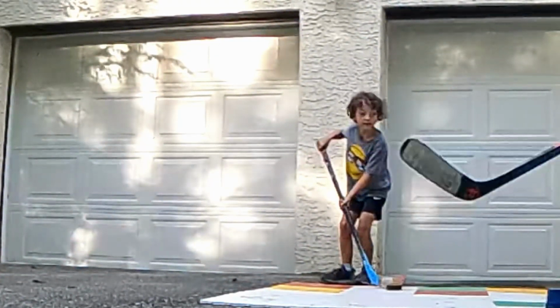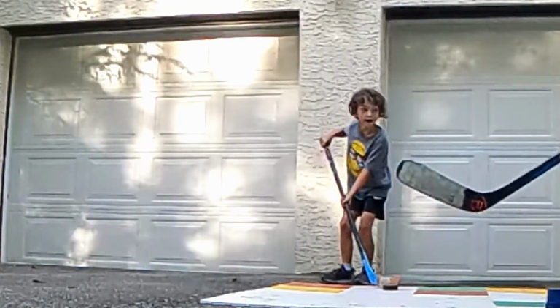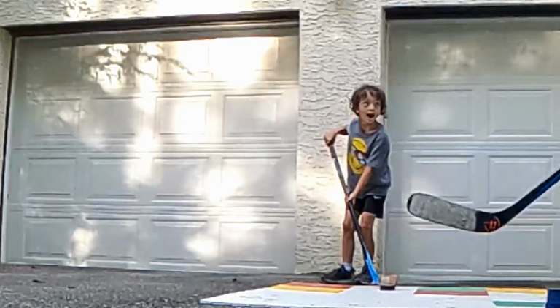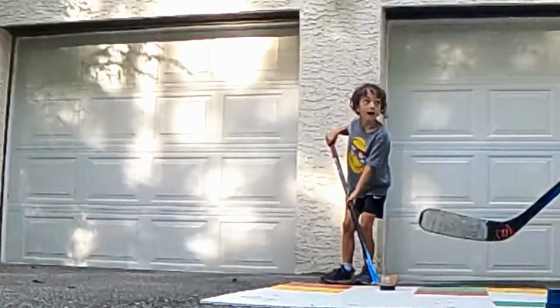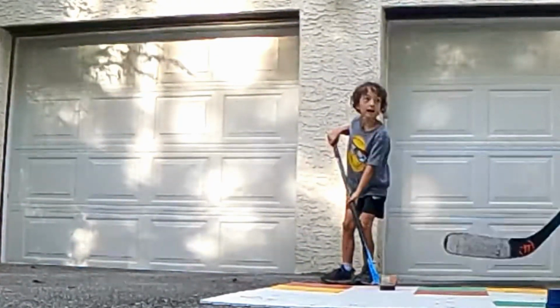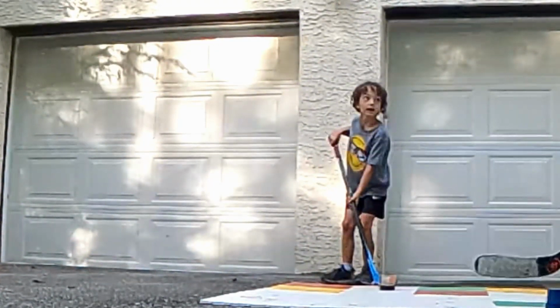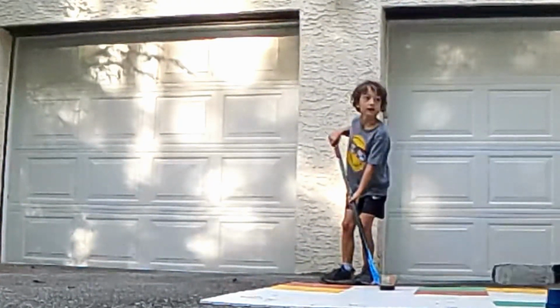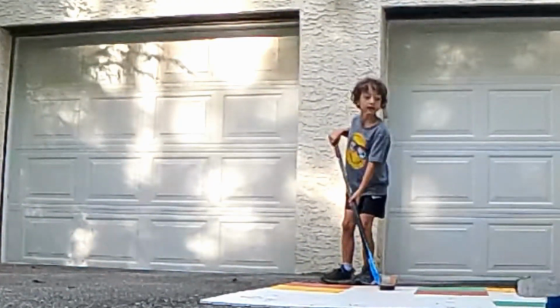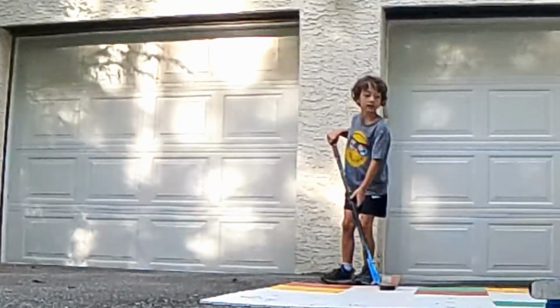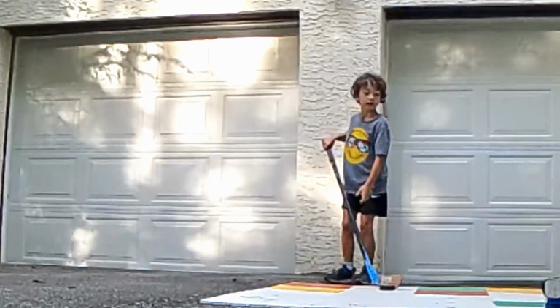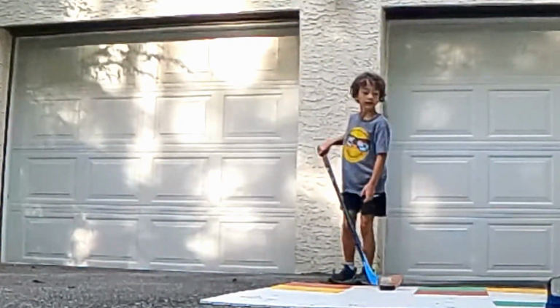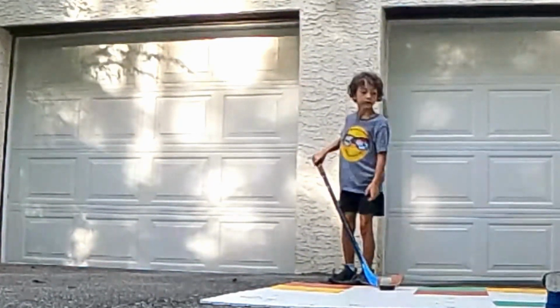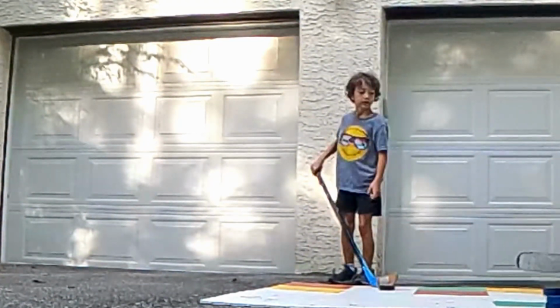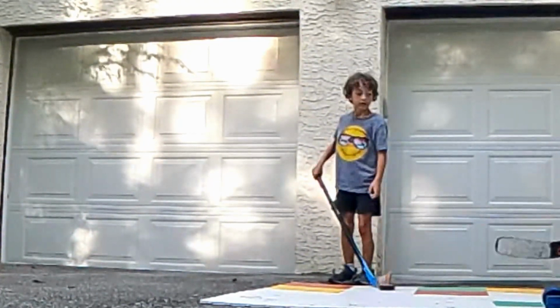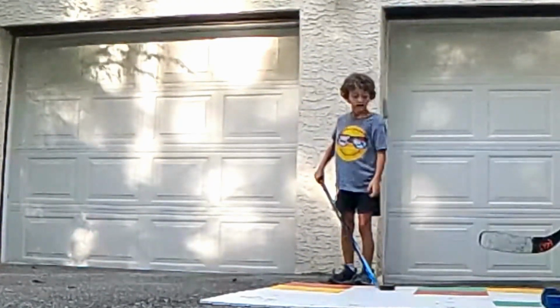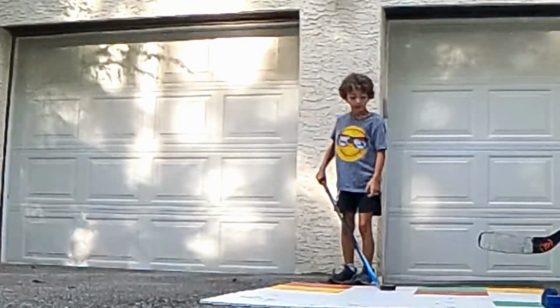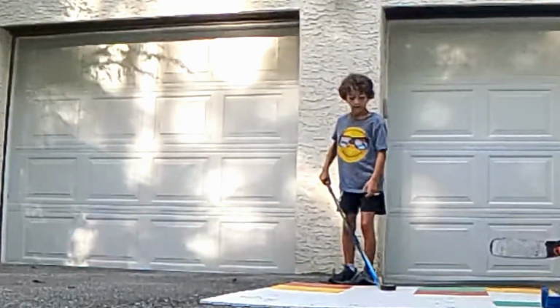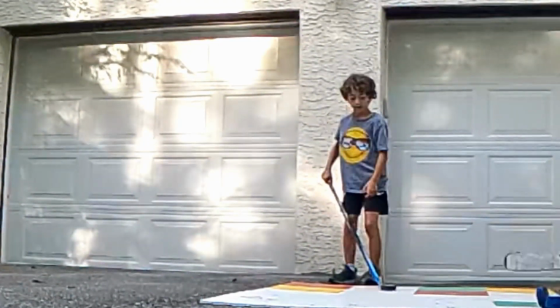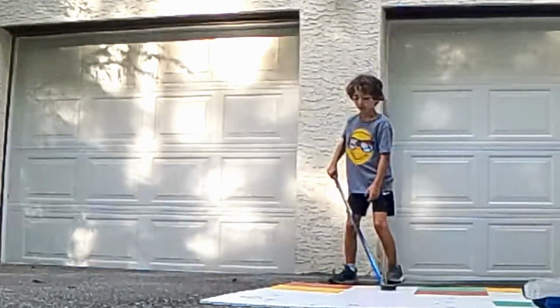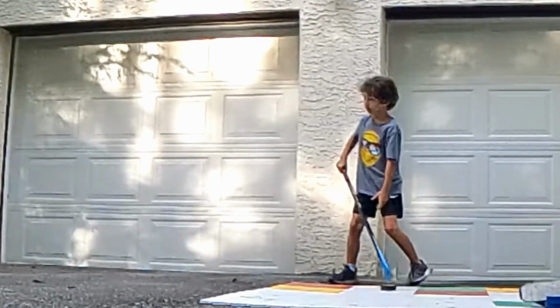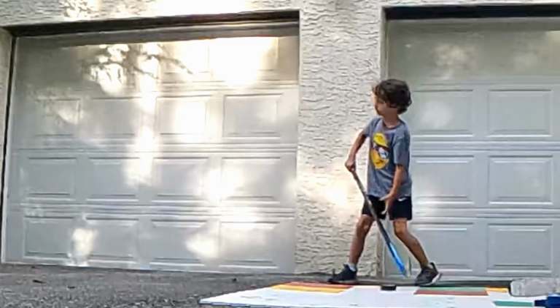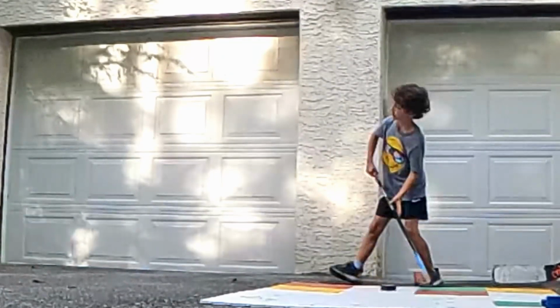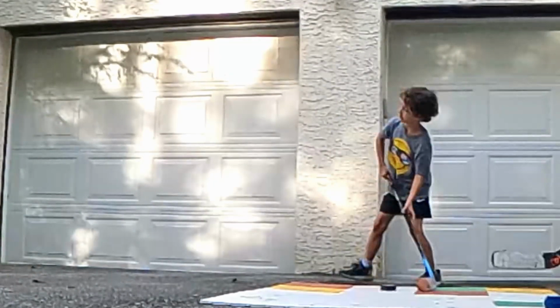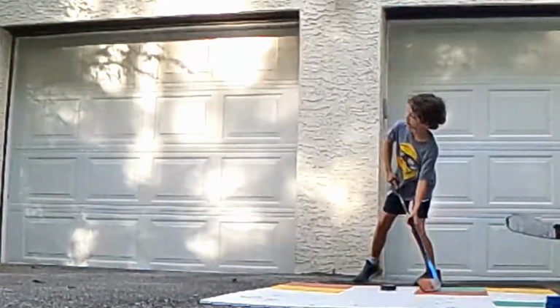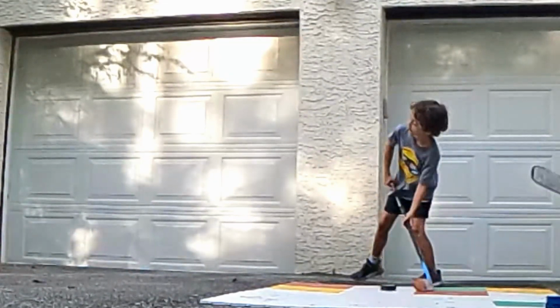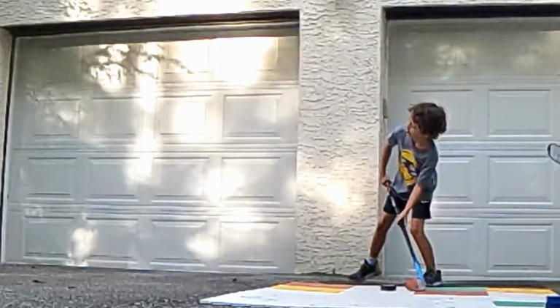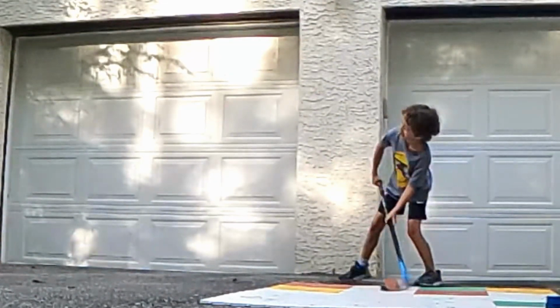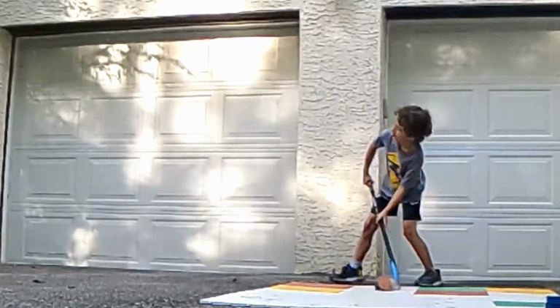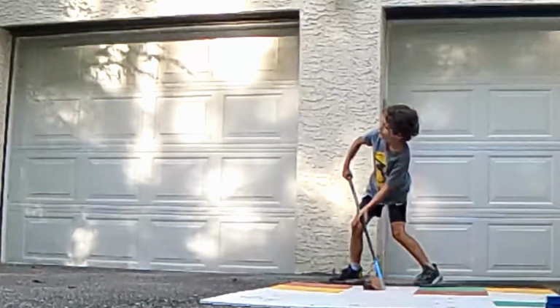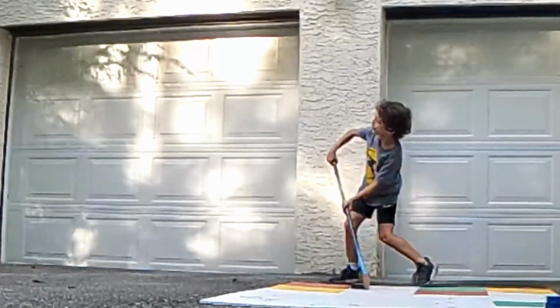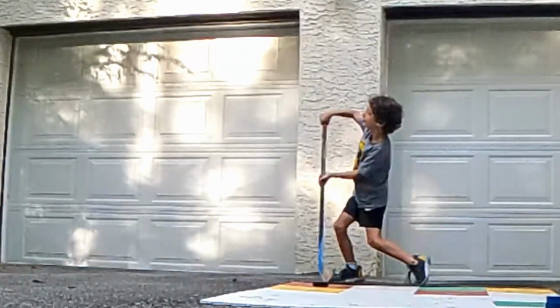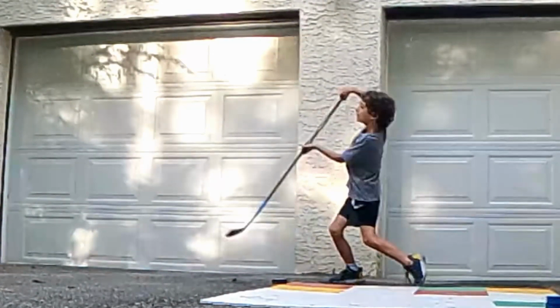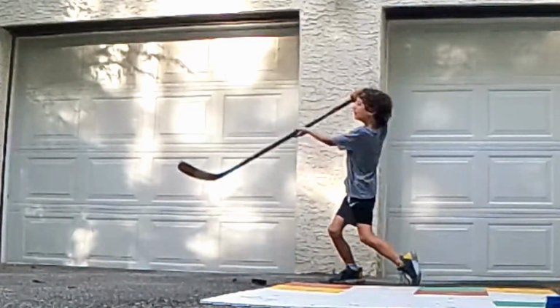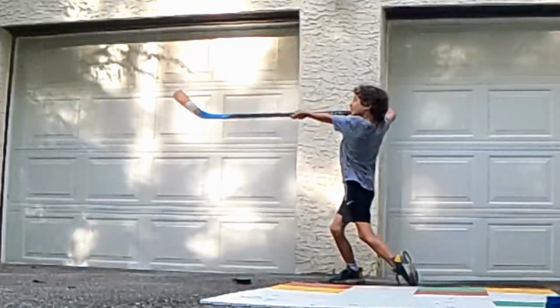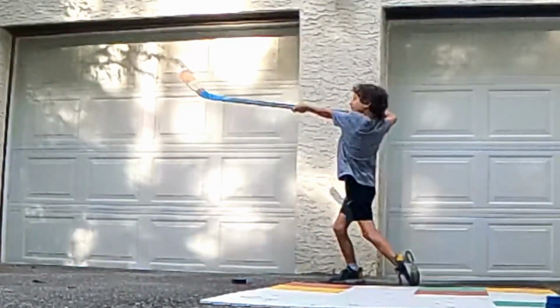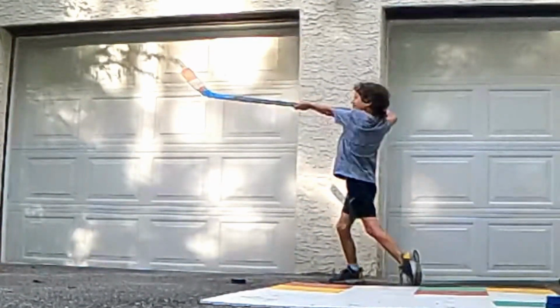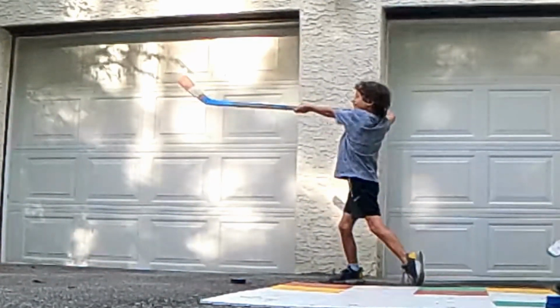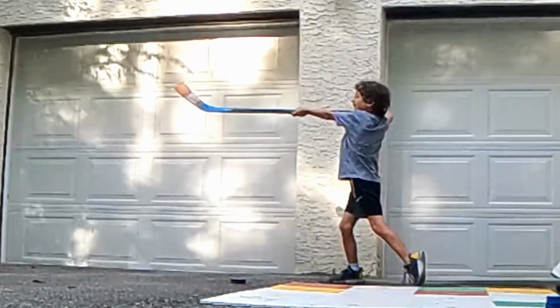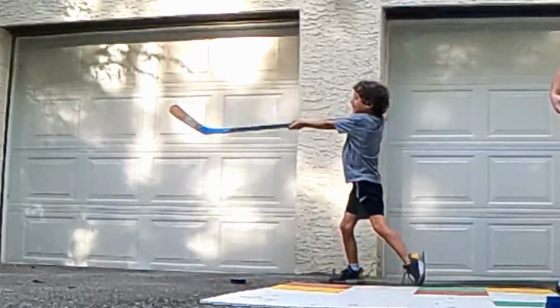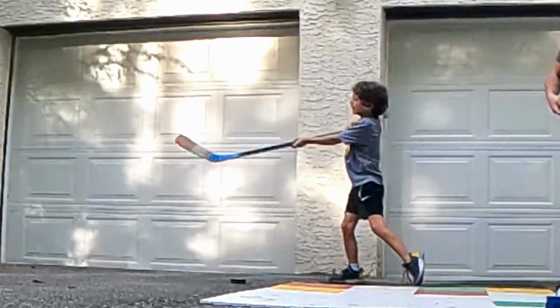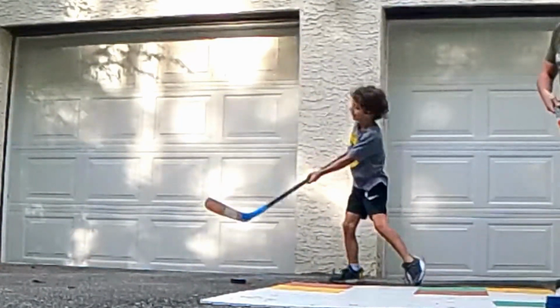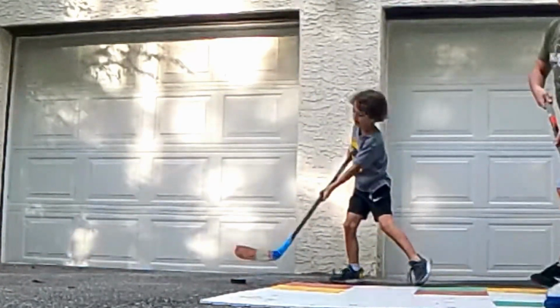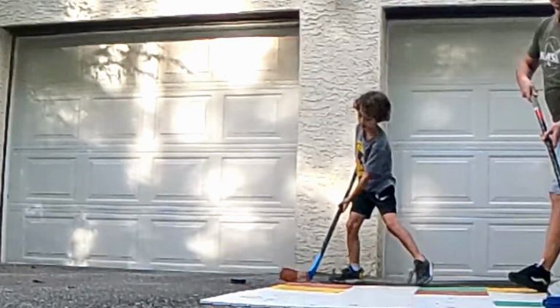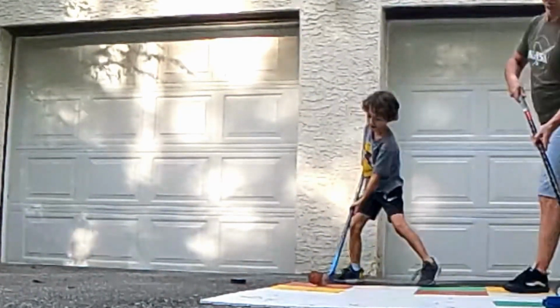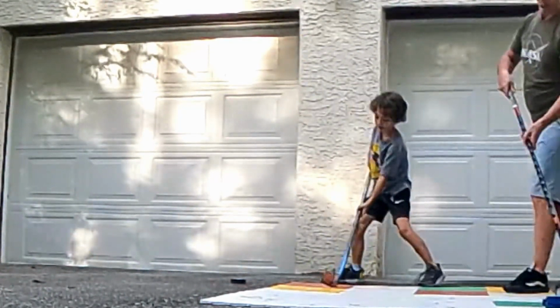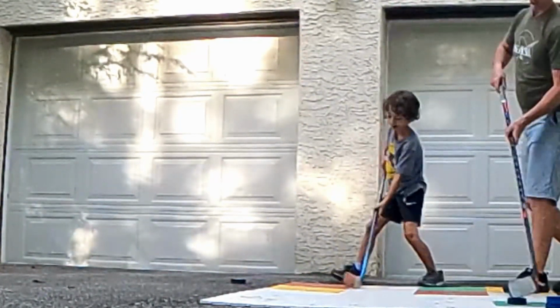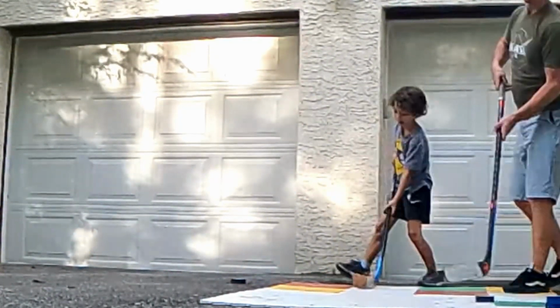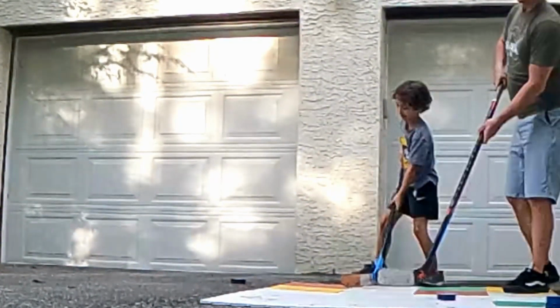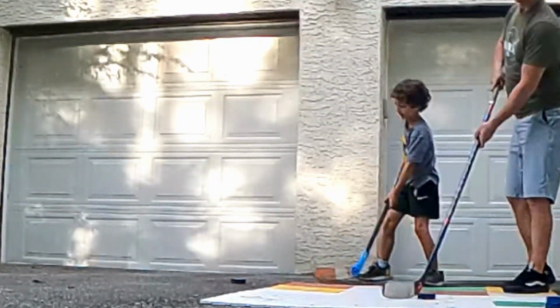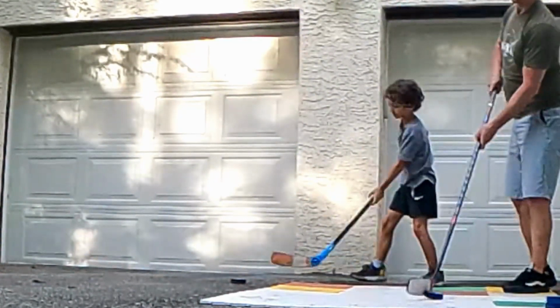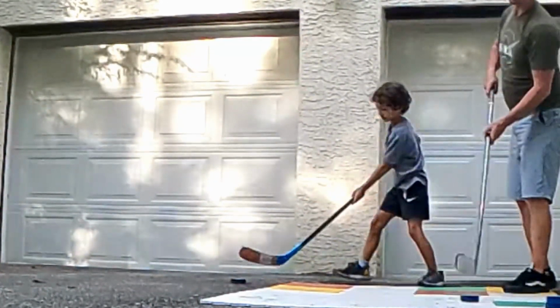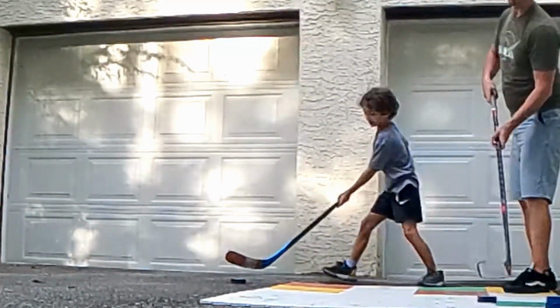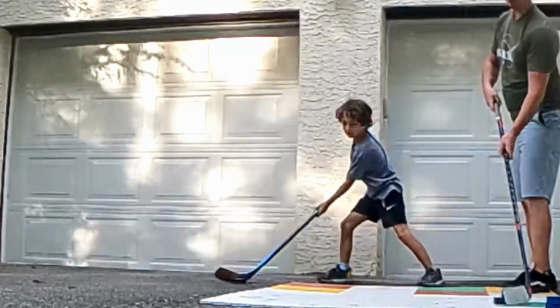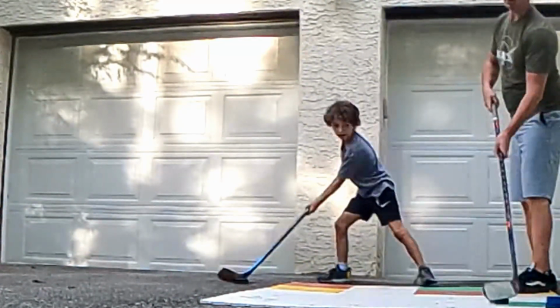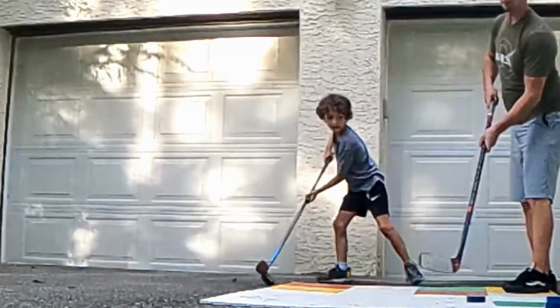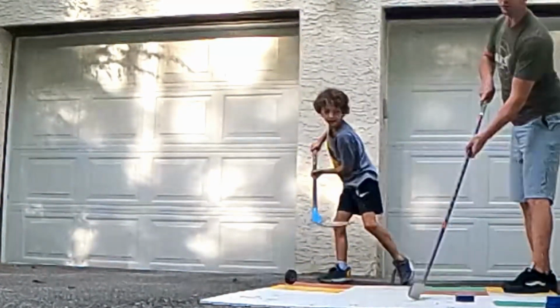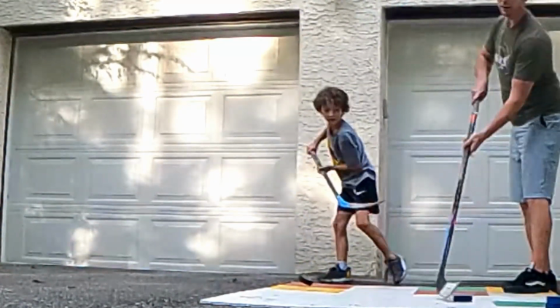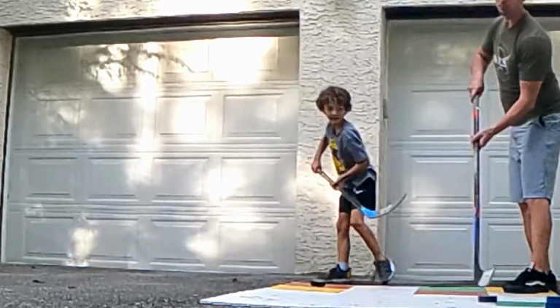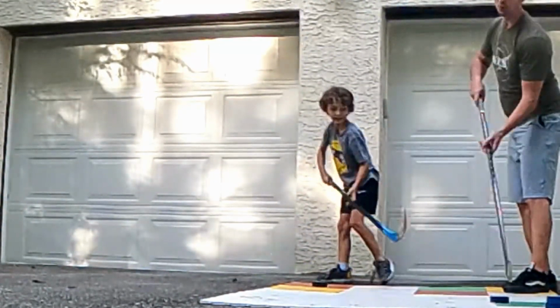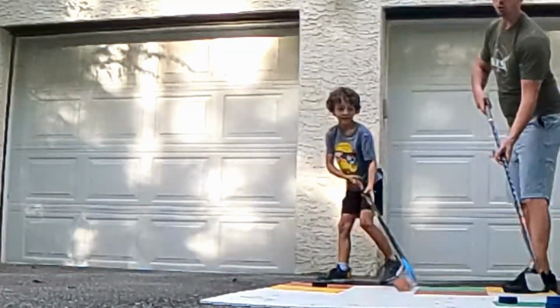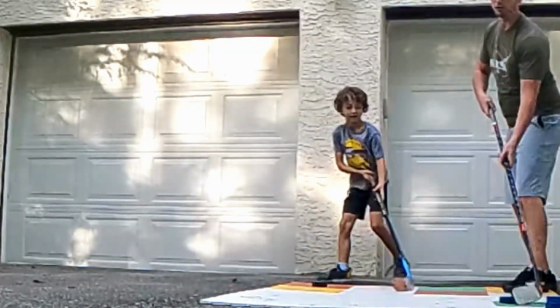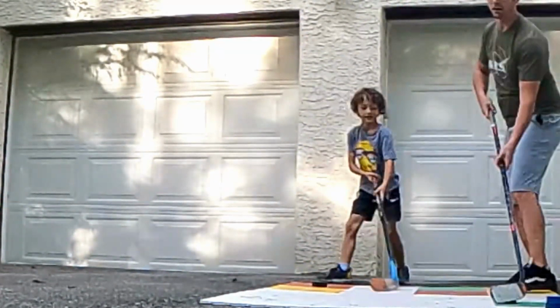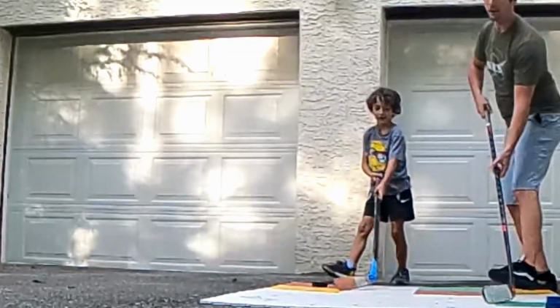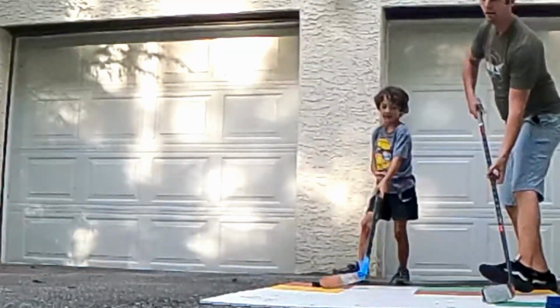Where's your stick pointing? Your stick points where you want the puck to go. Like if I'm going top corner, right?